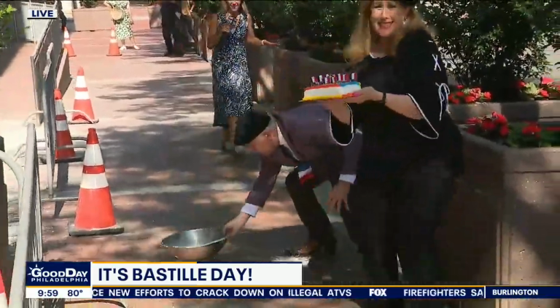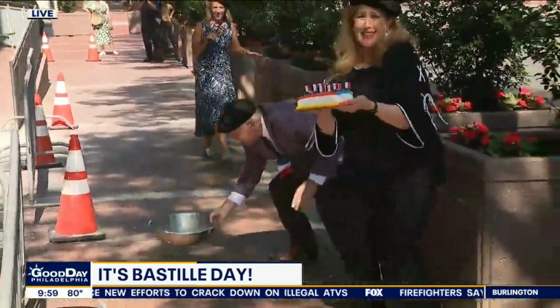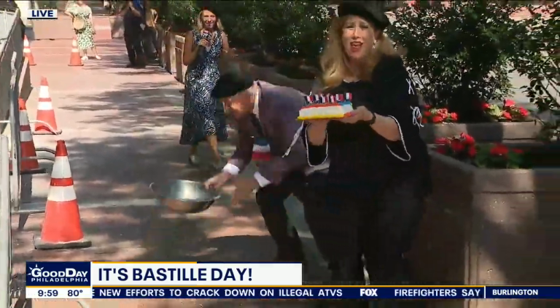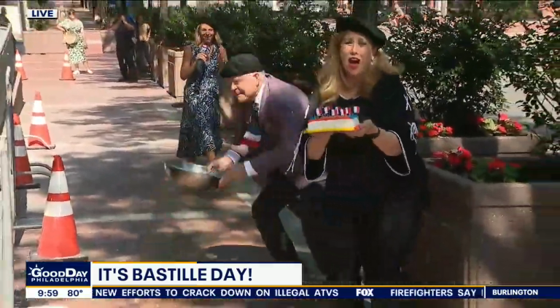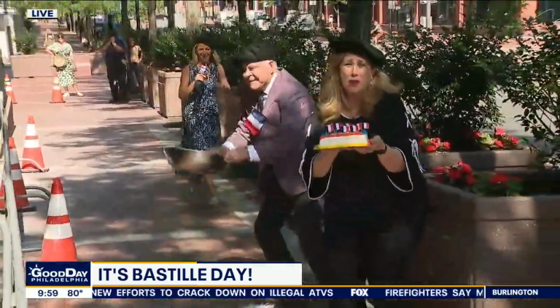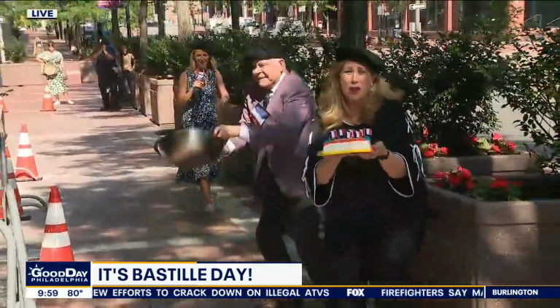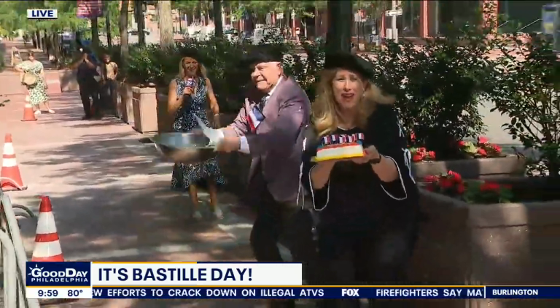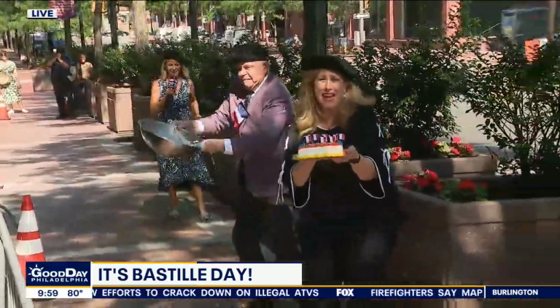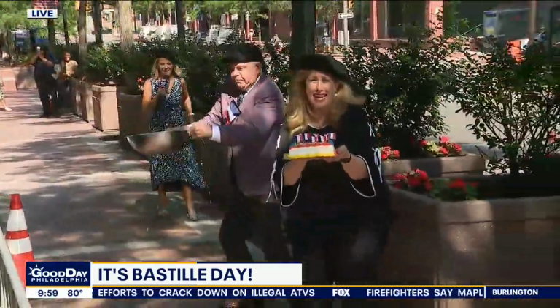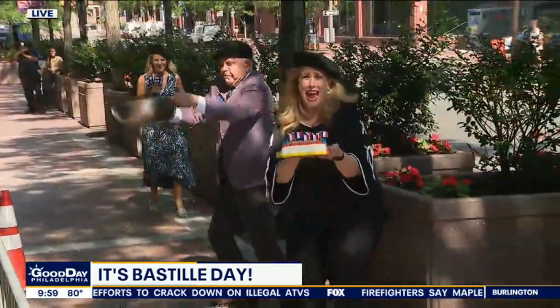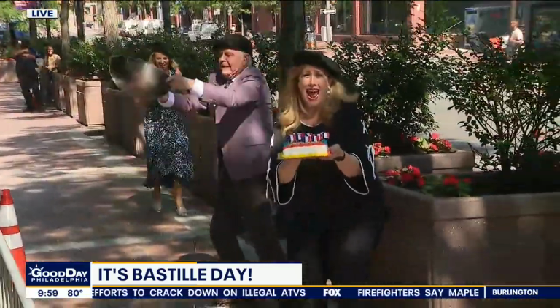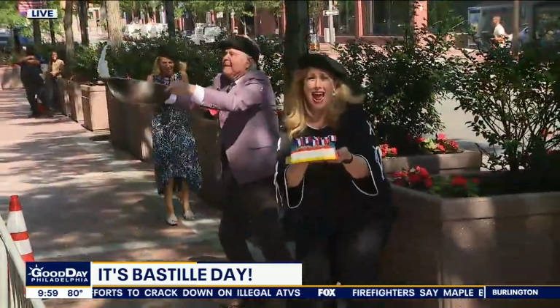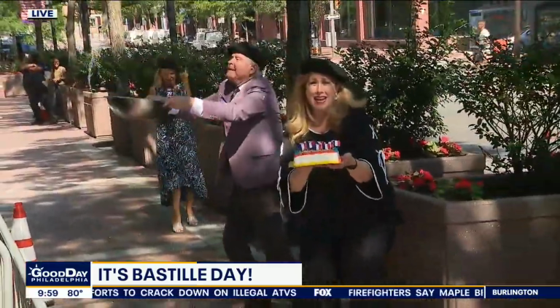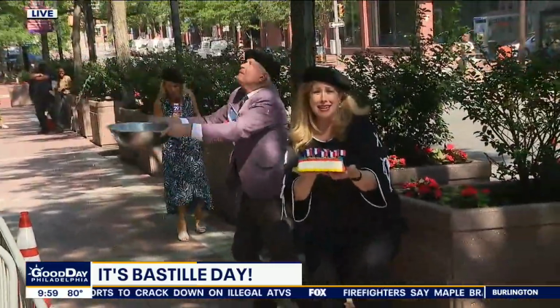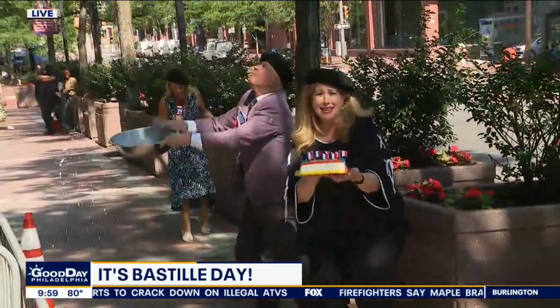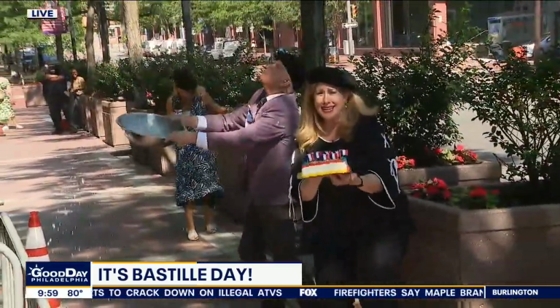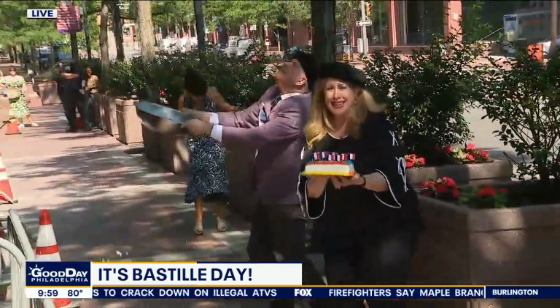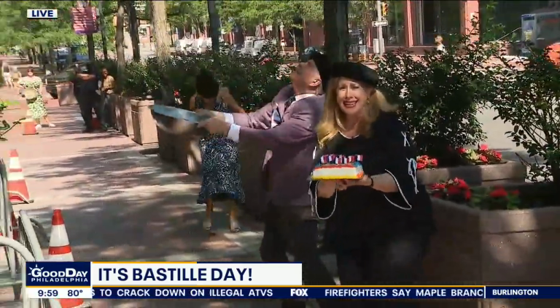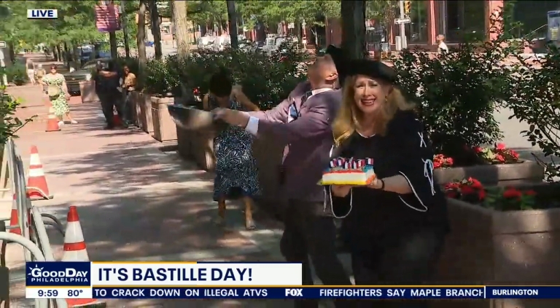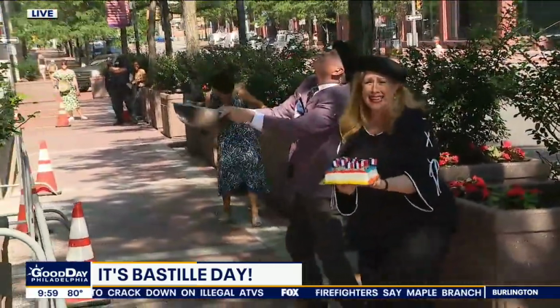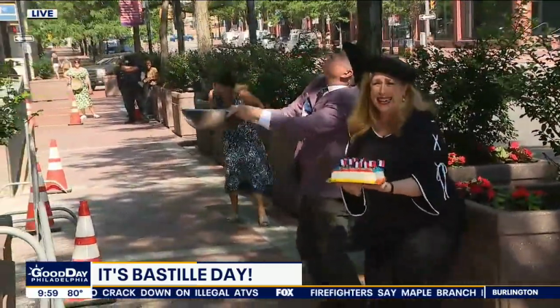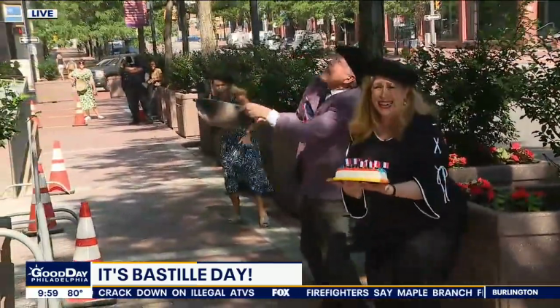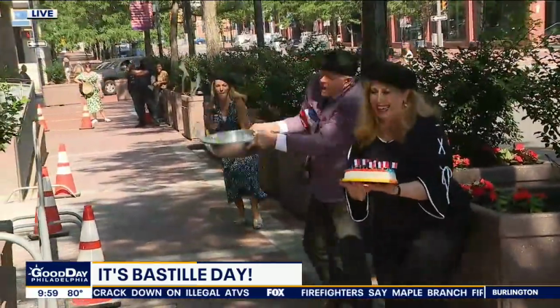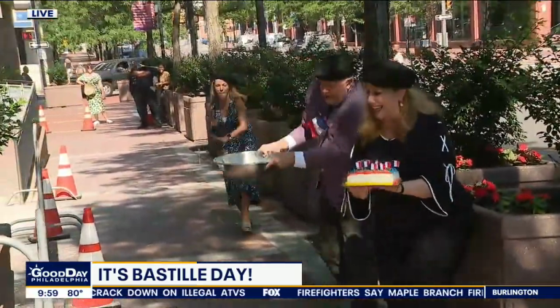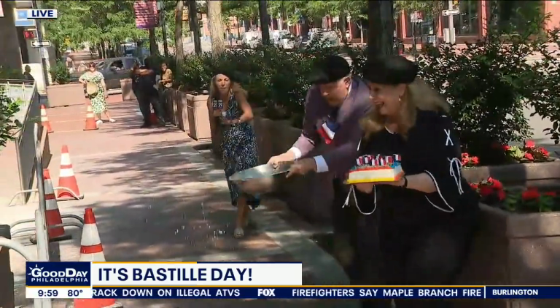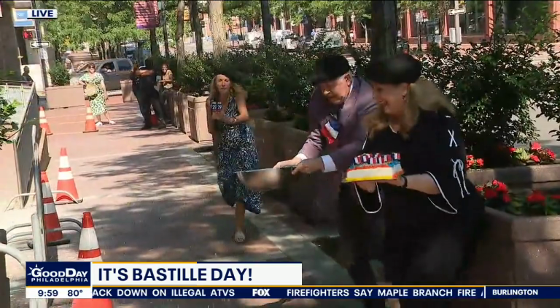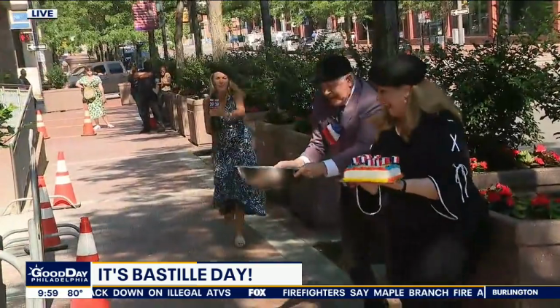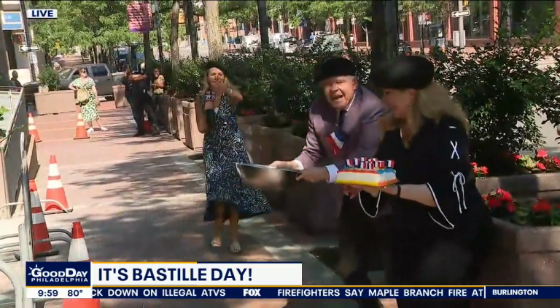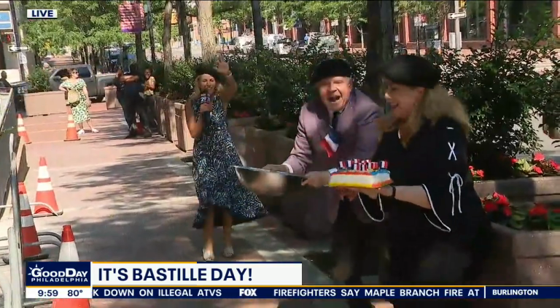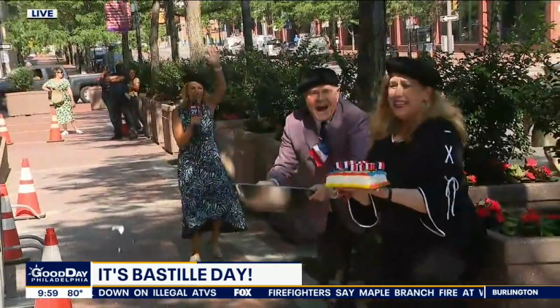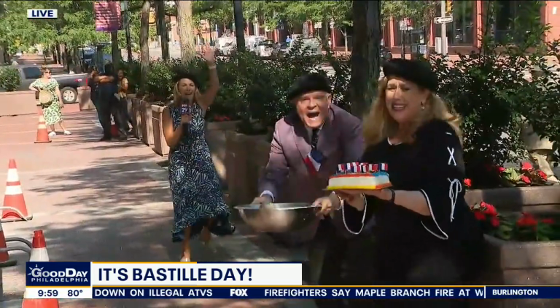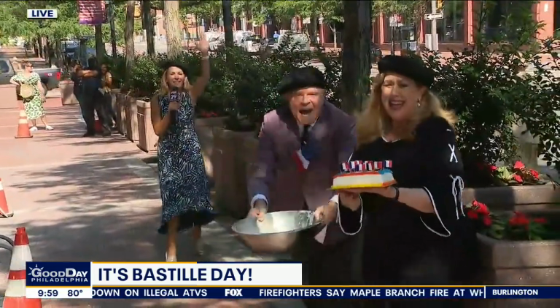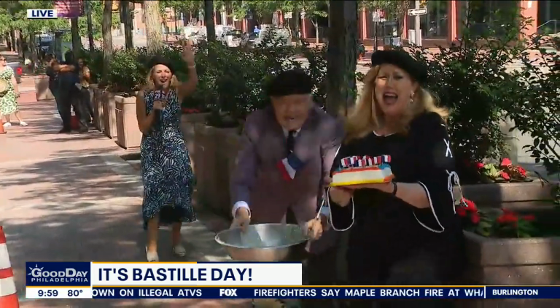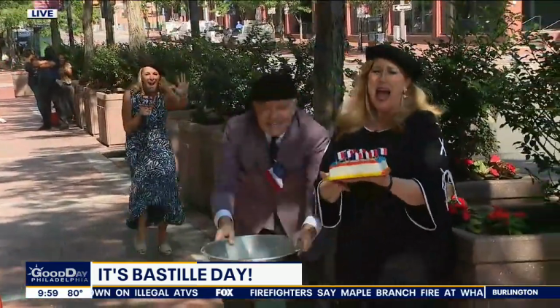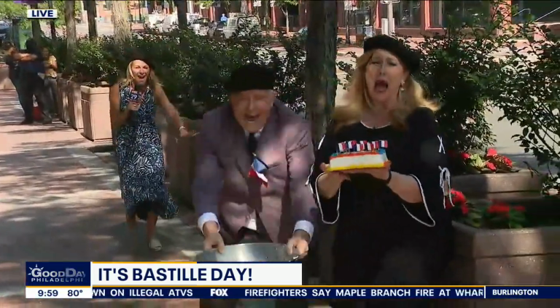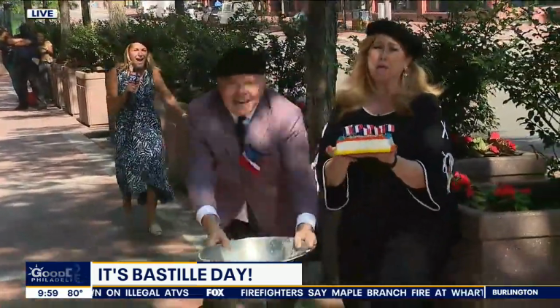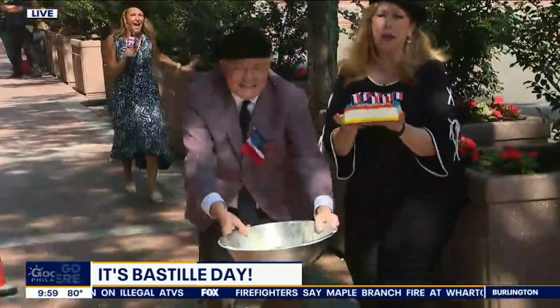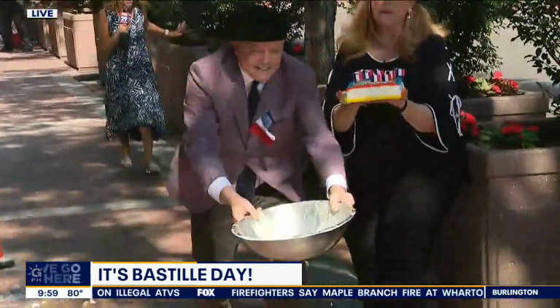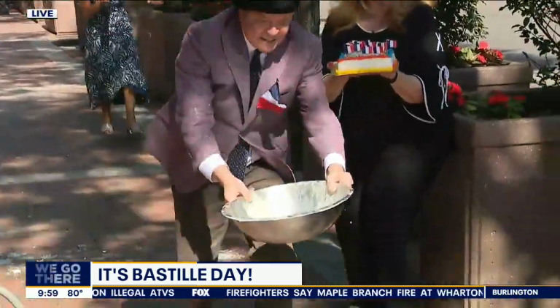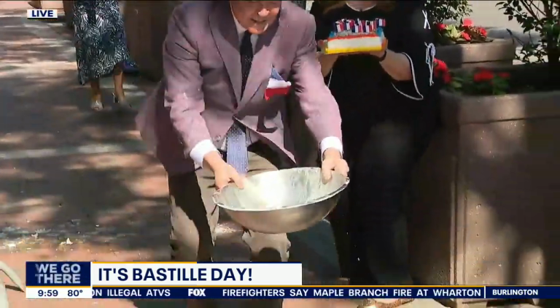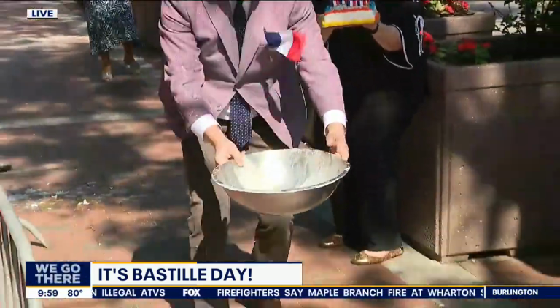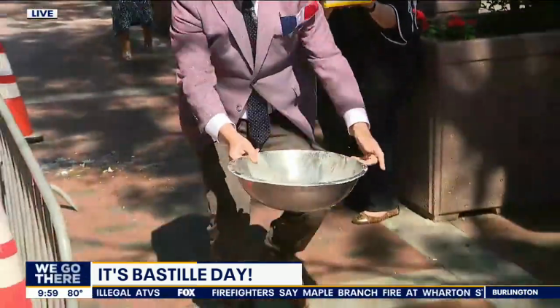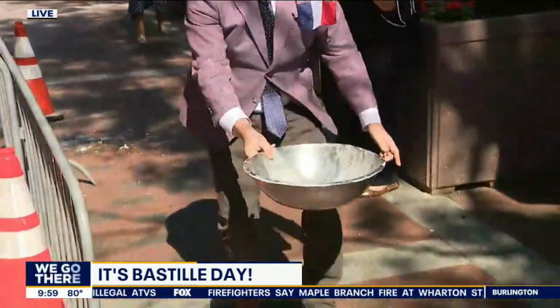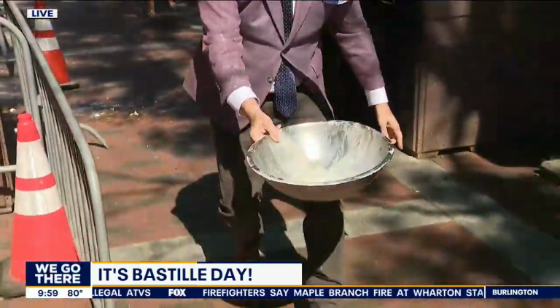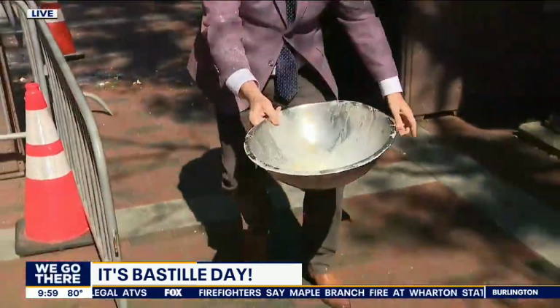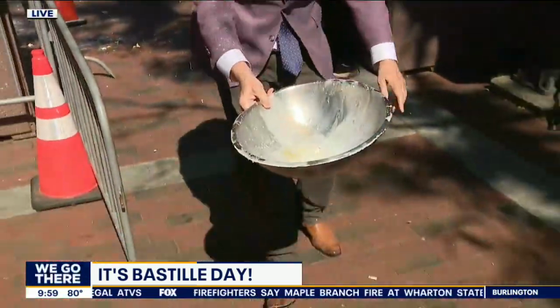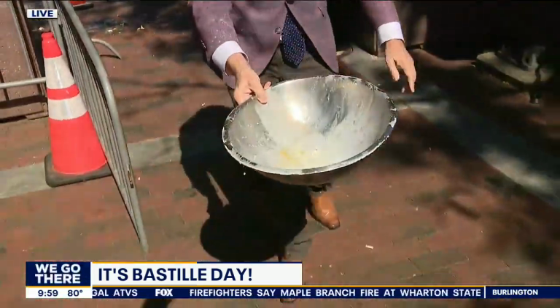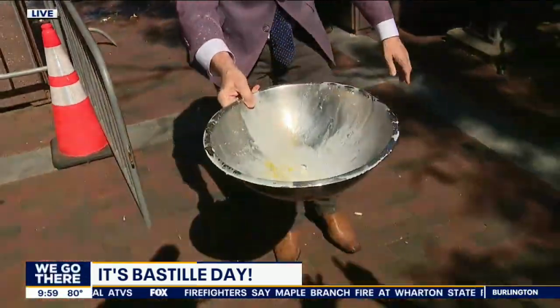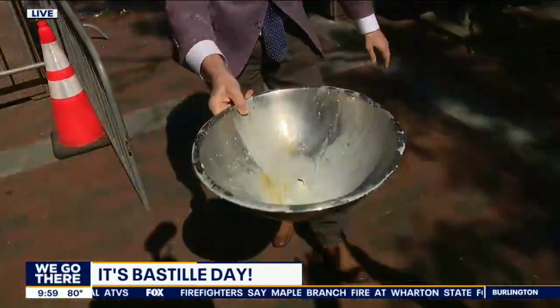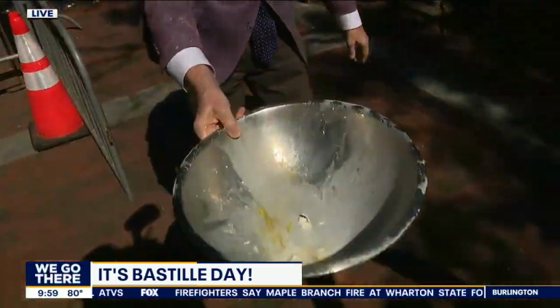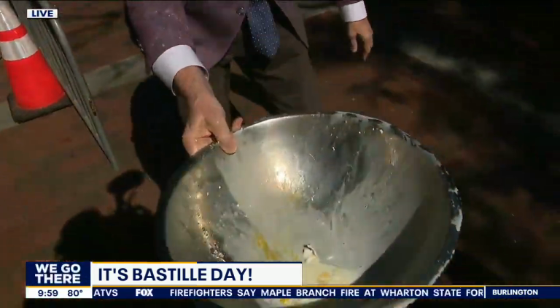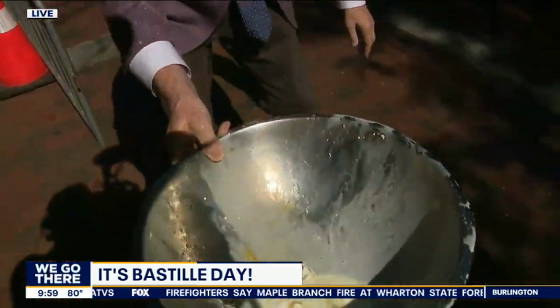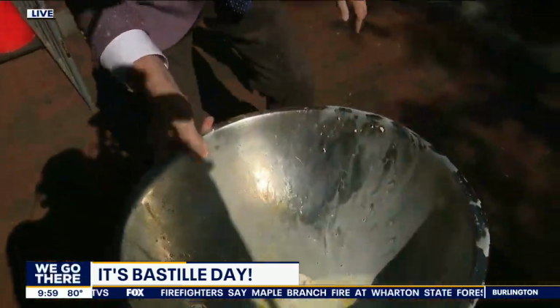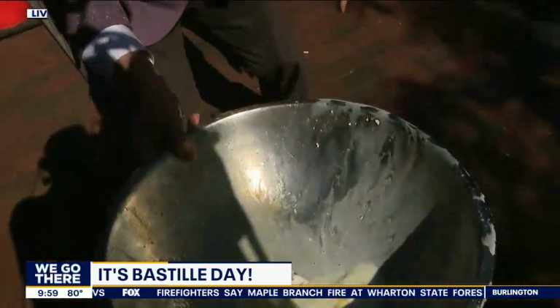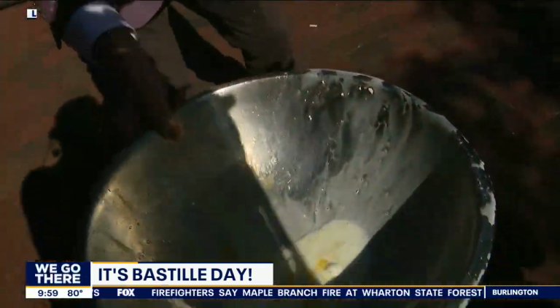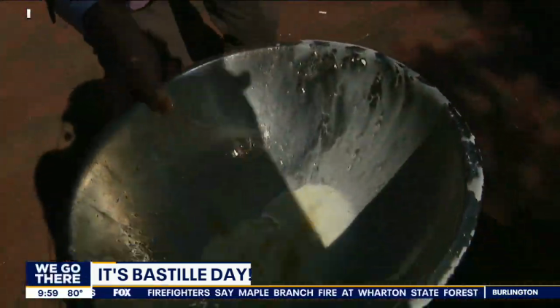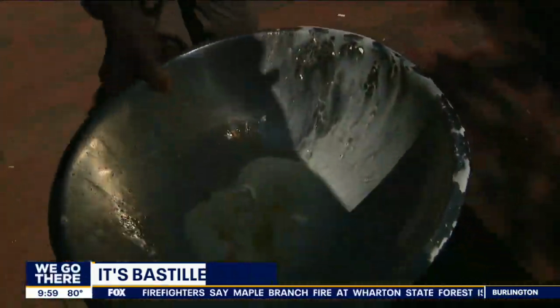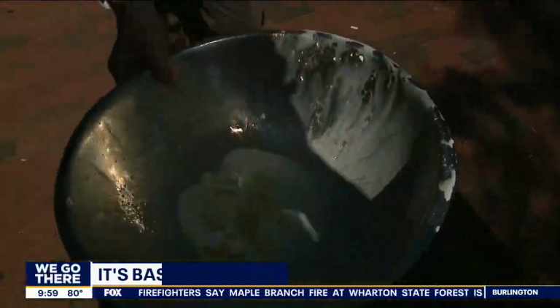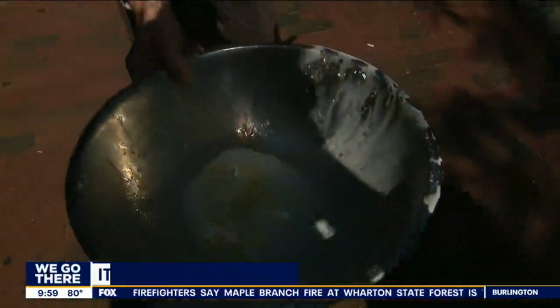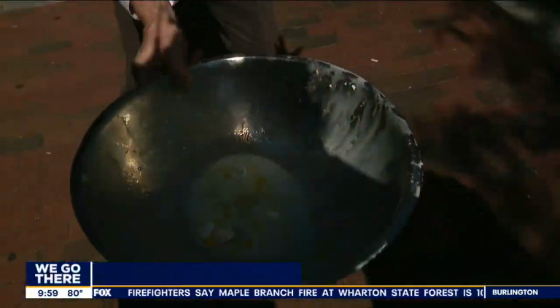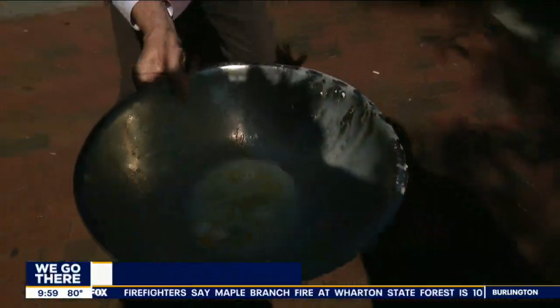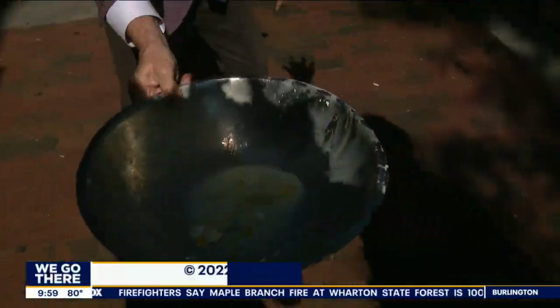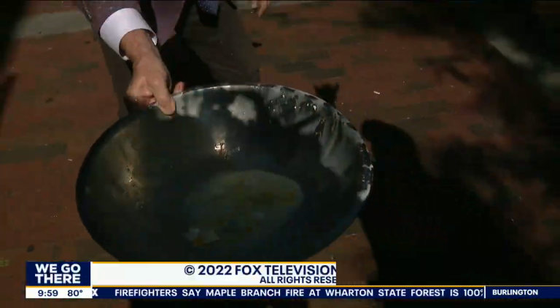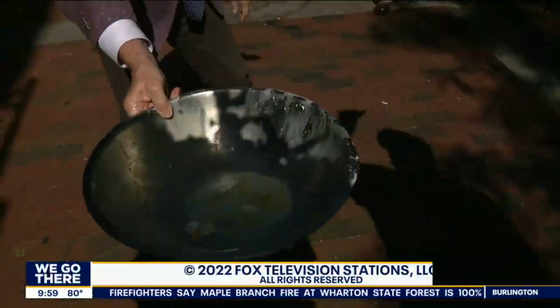Oh my gosh — 10 seconds! We must do it. I got it! Where are you running to? Let them eat cake!